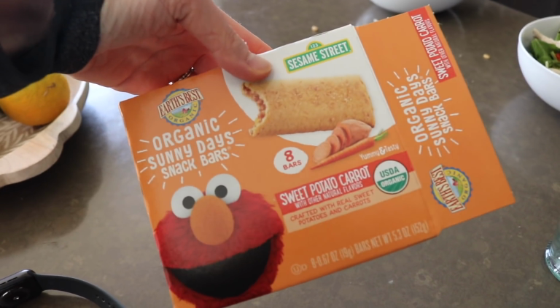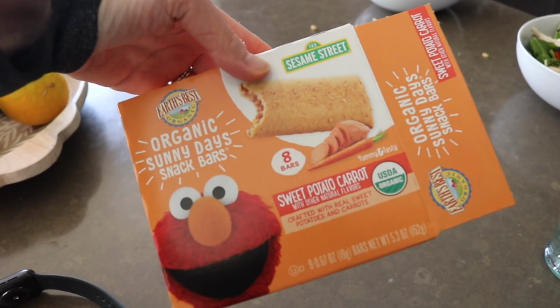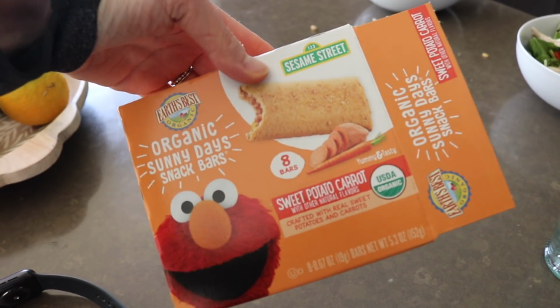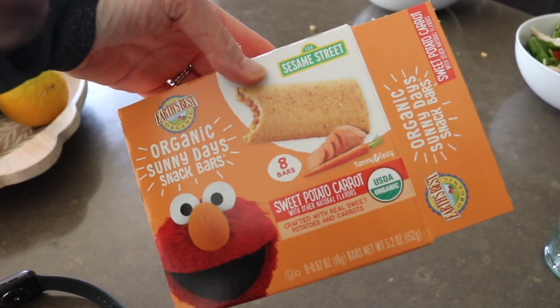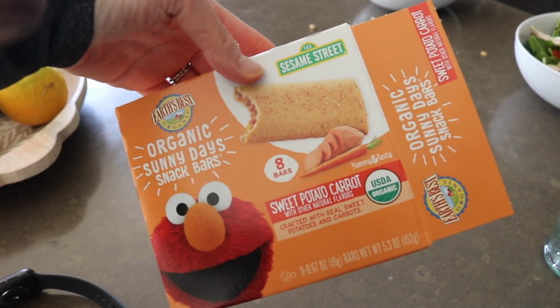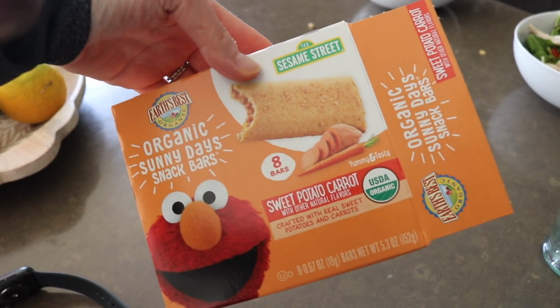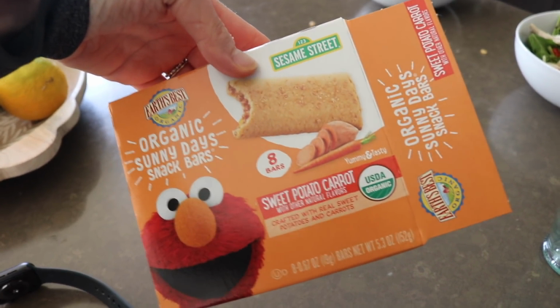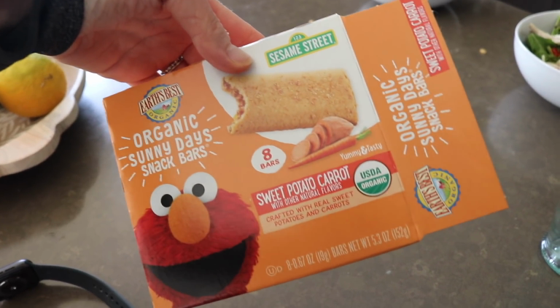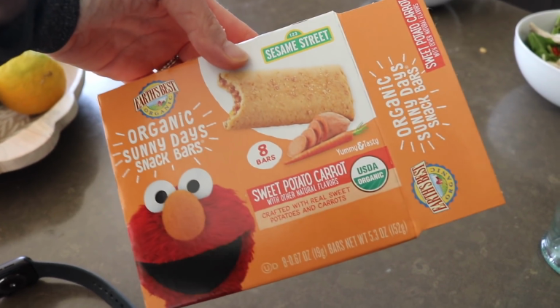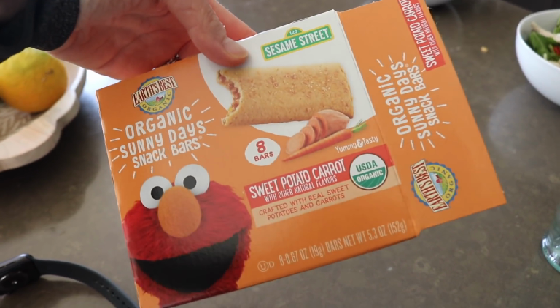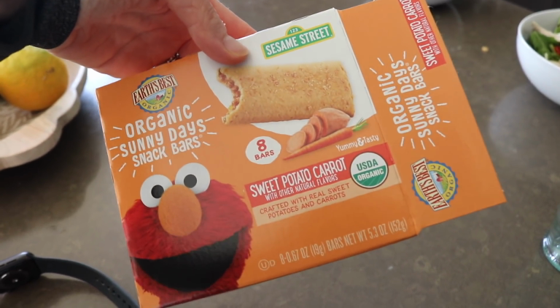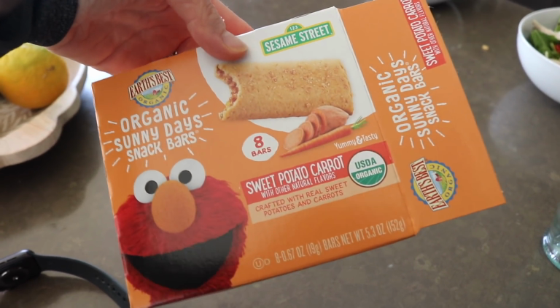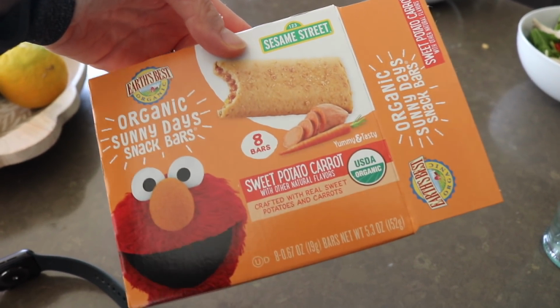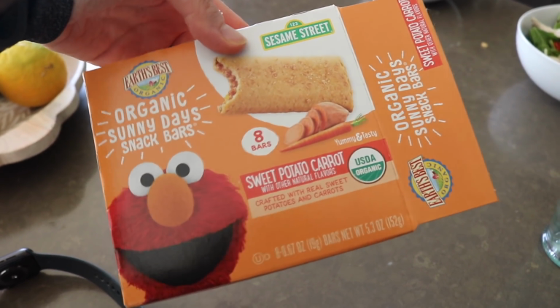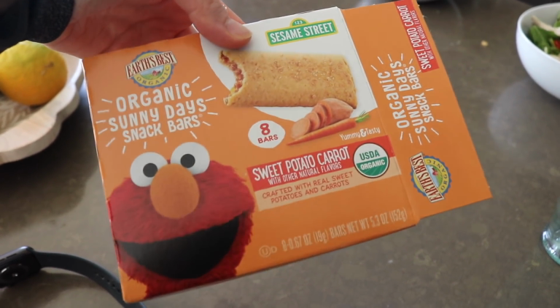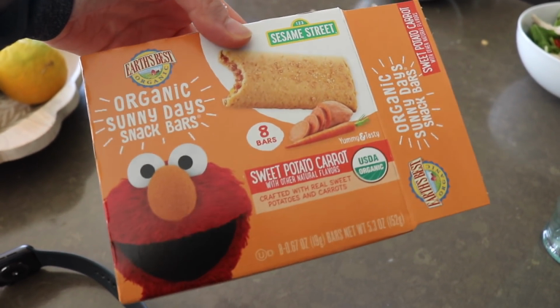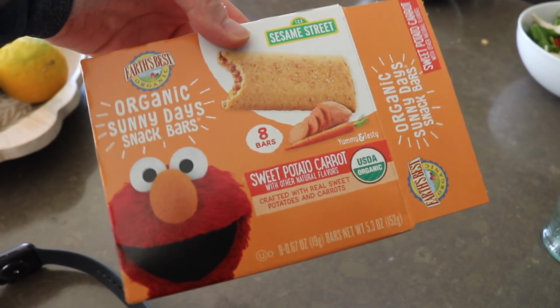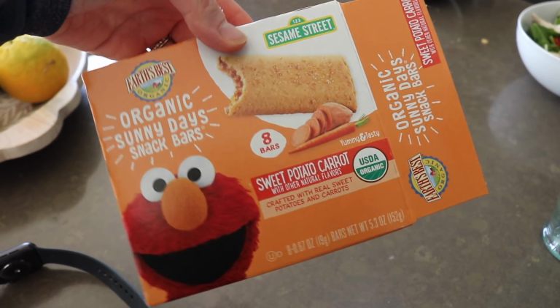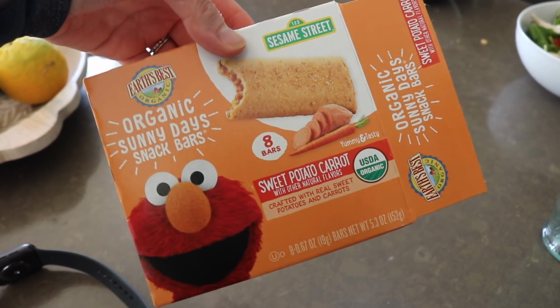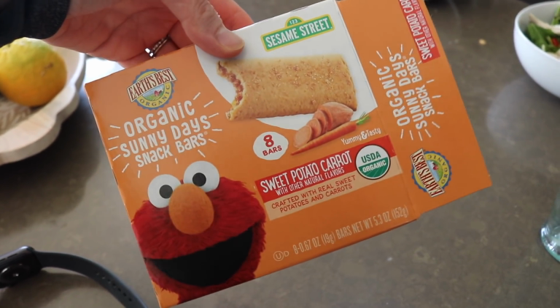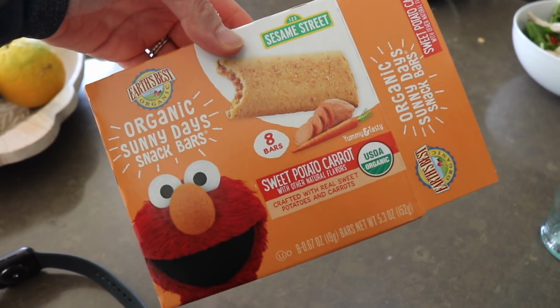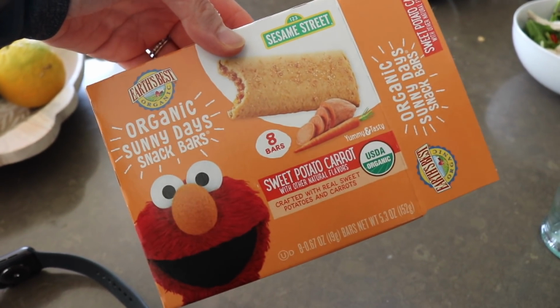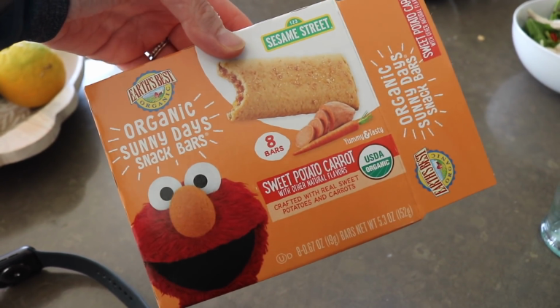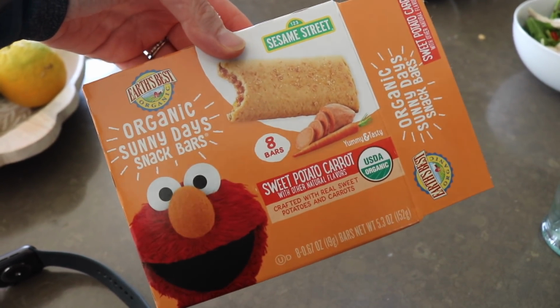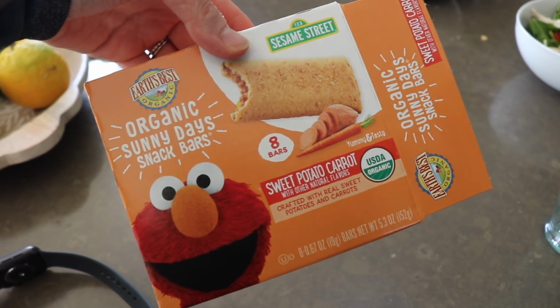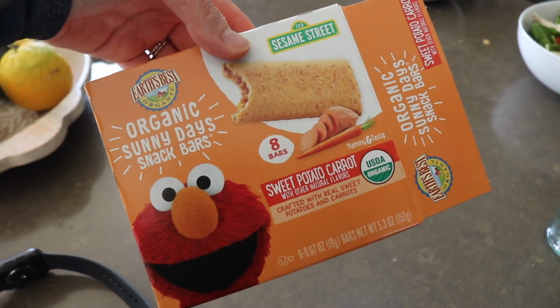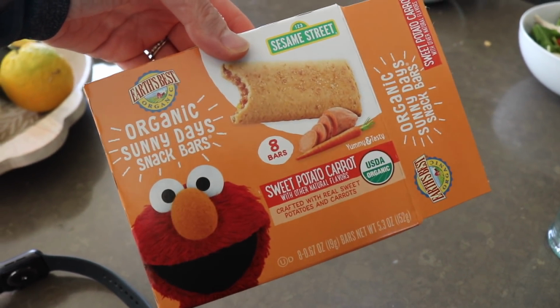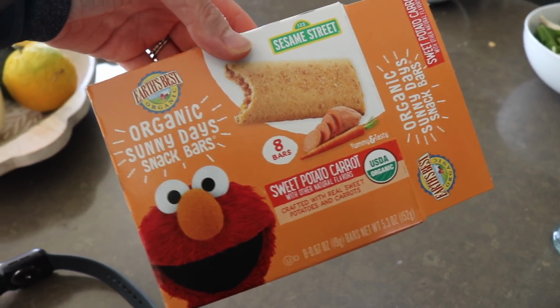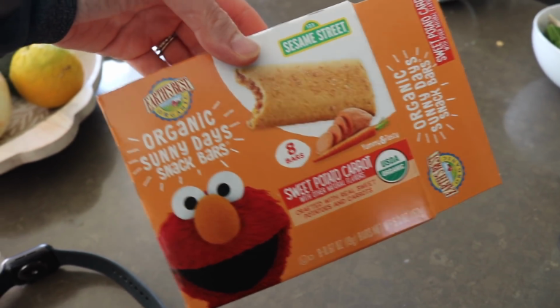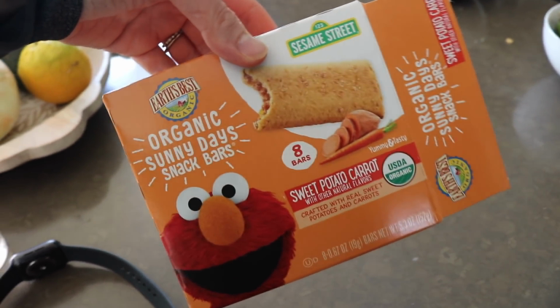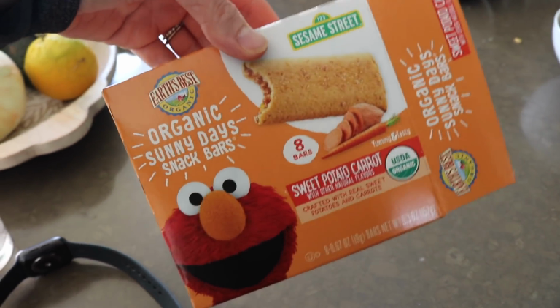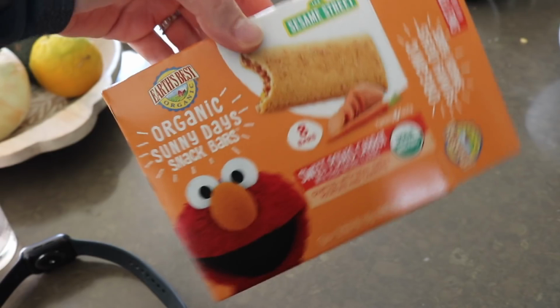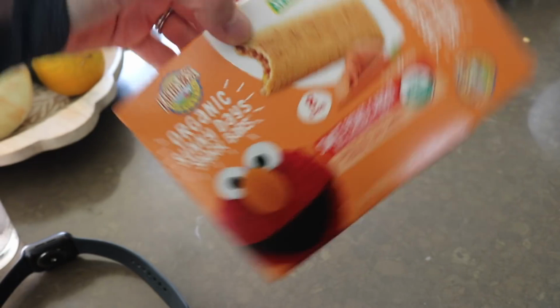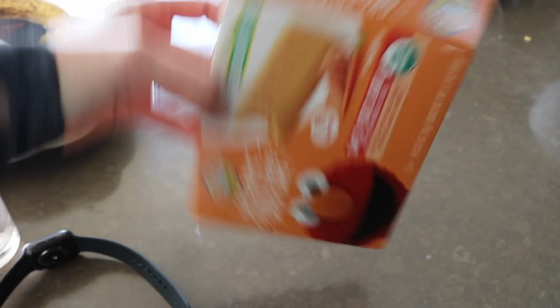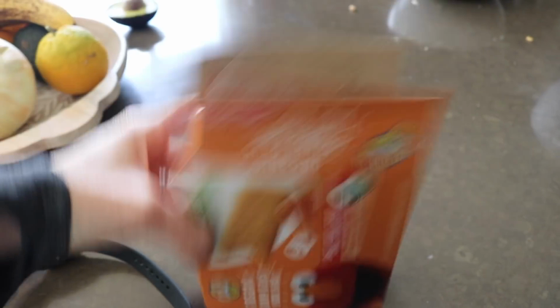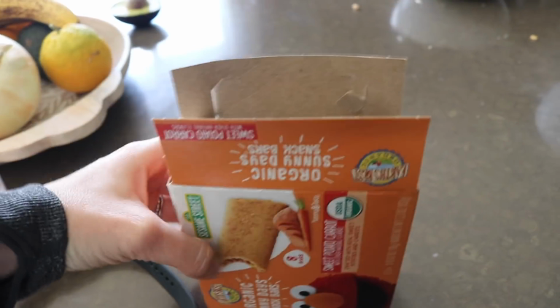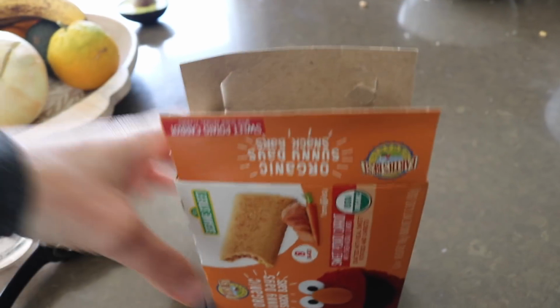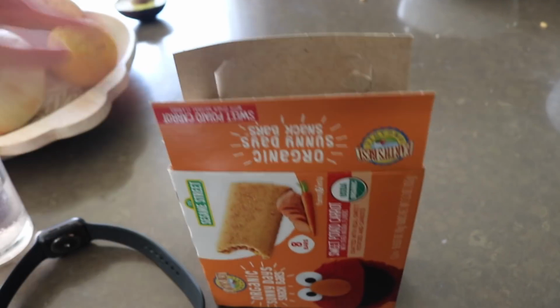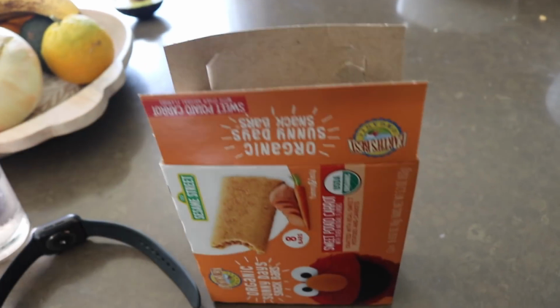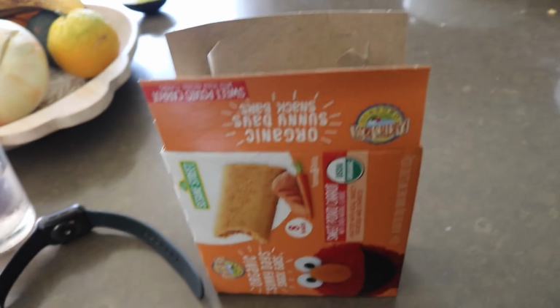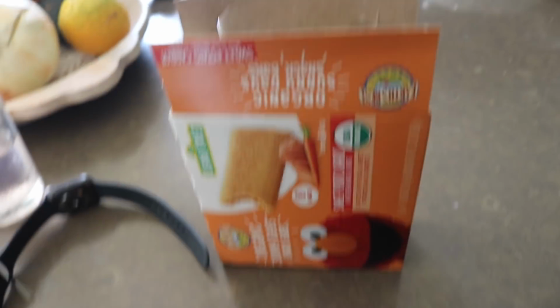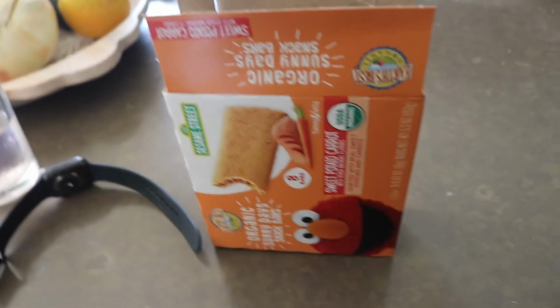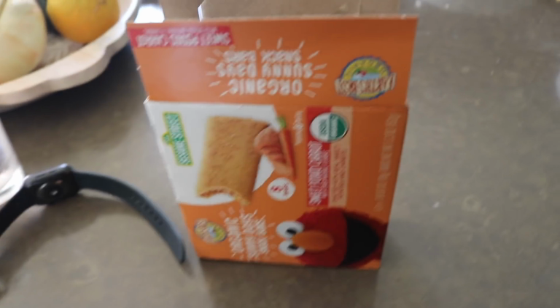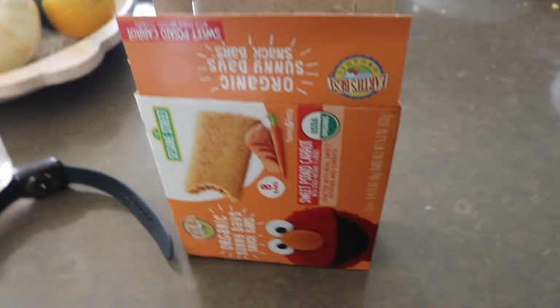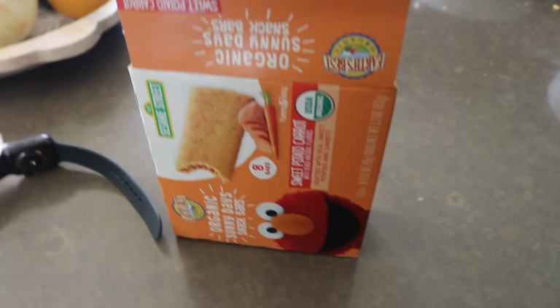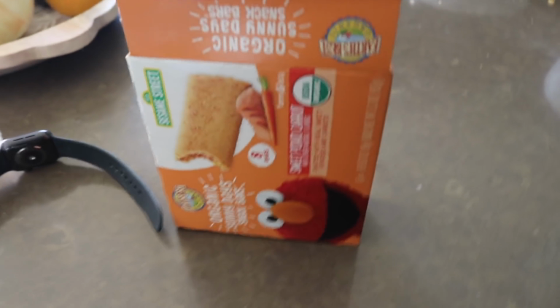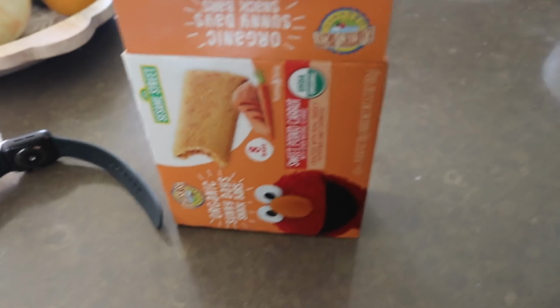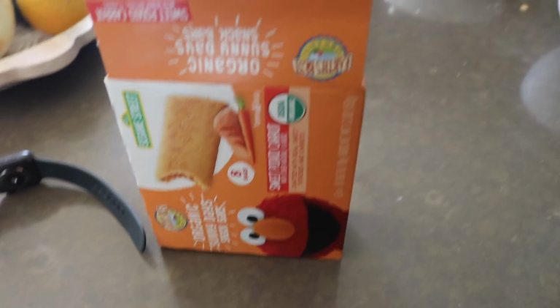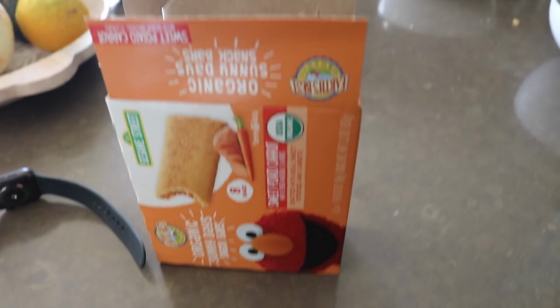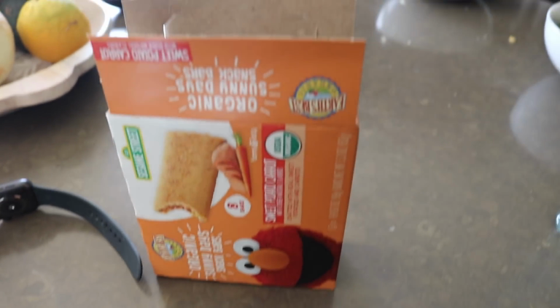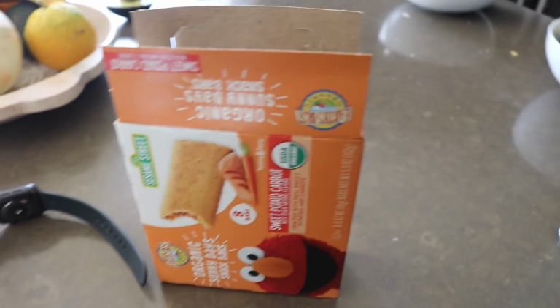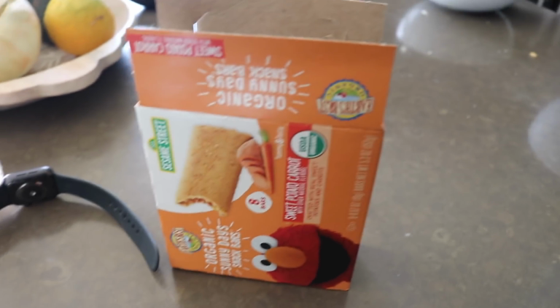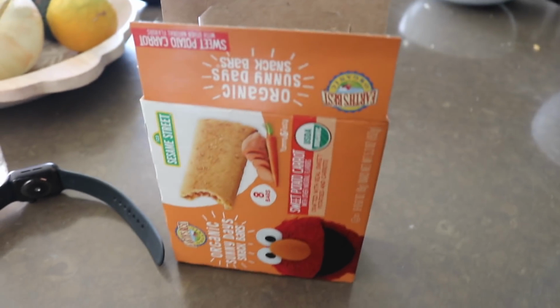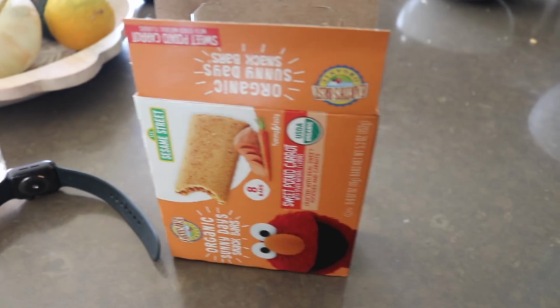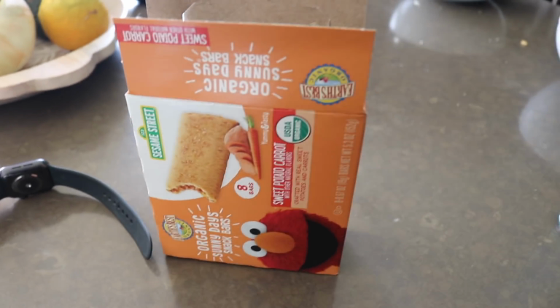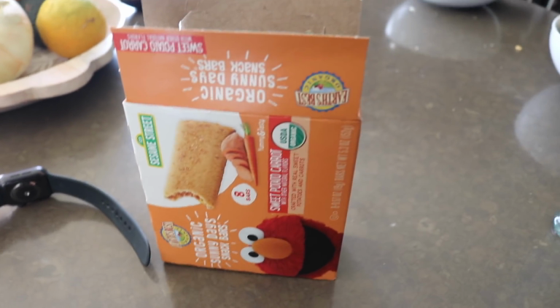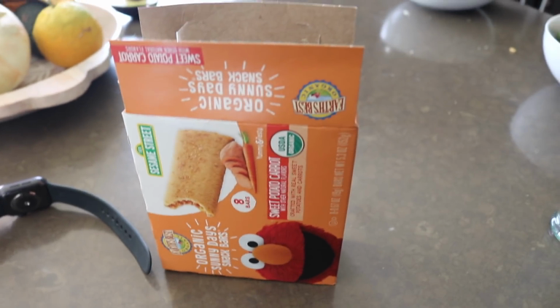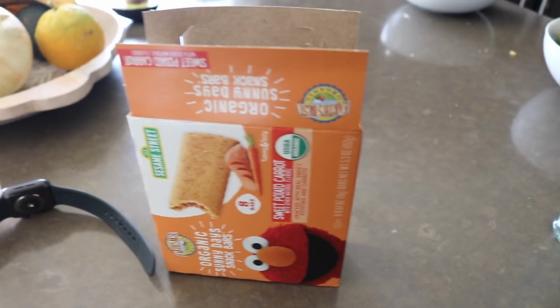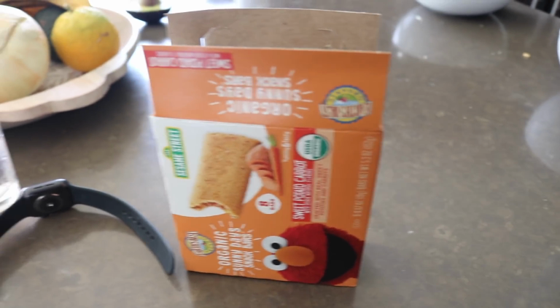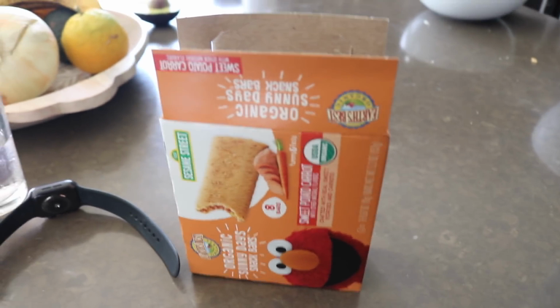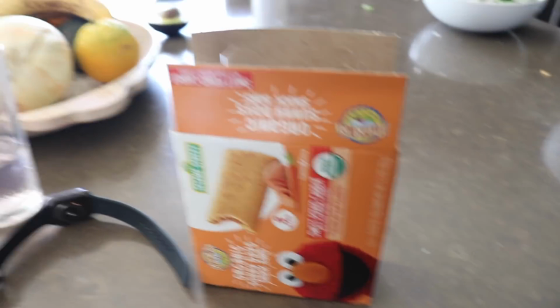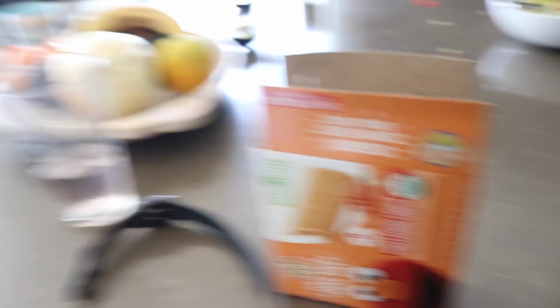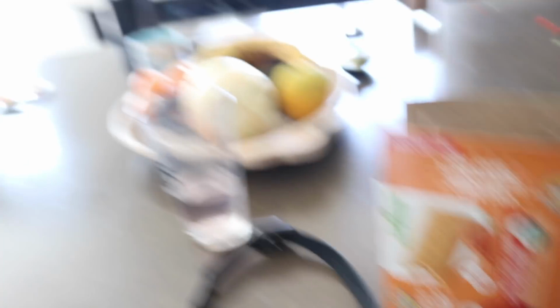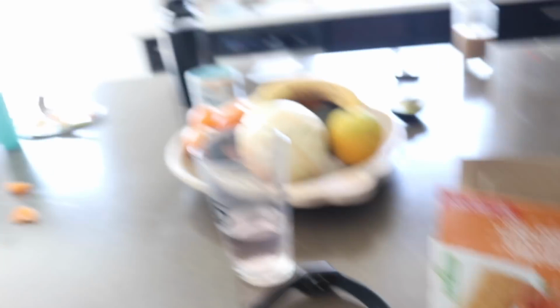They're sweet potato carrot ones. Want to eat them? They're good. What's inside? Sweet potatoes and carrots.